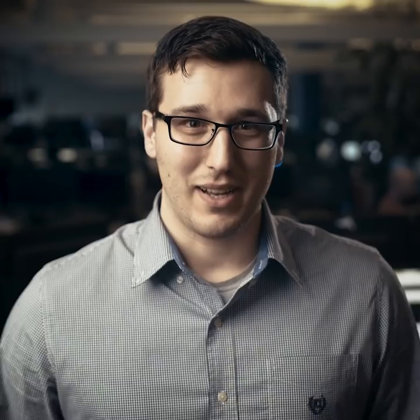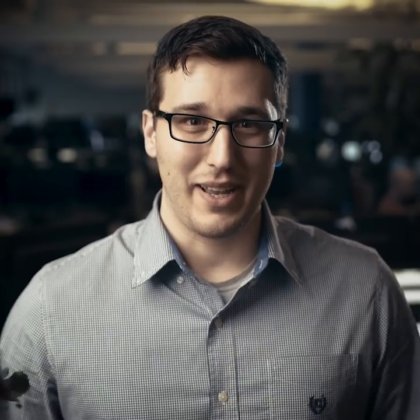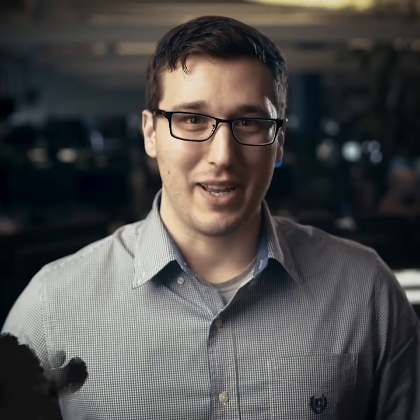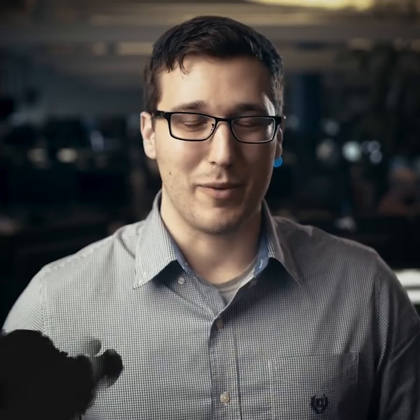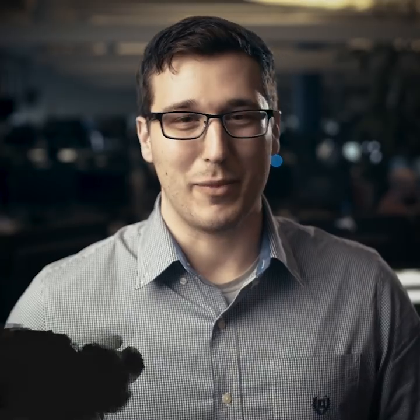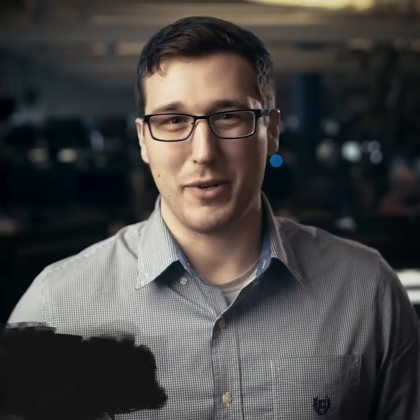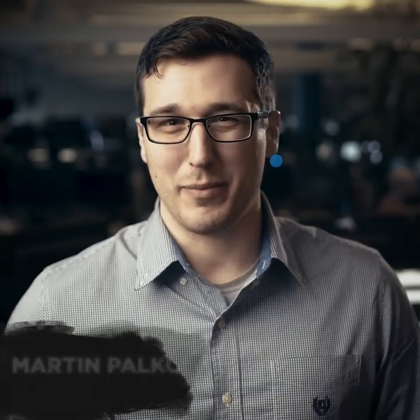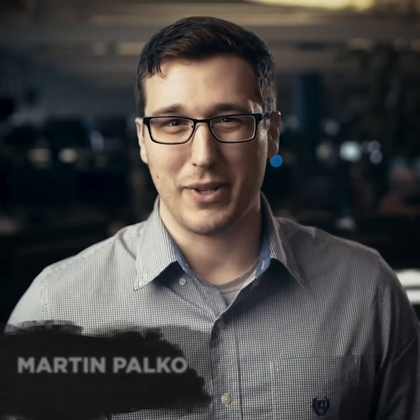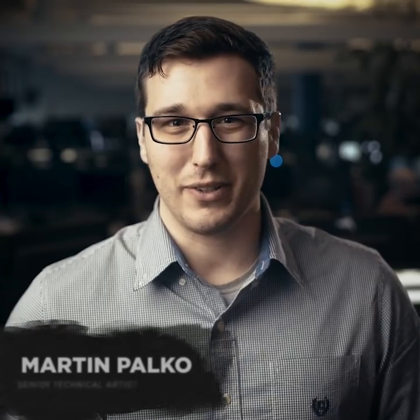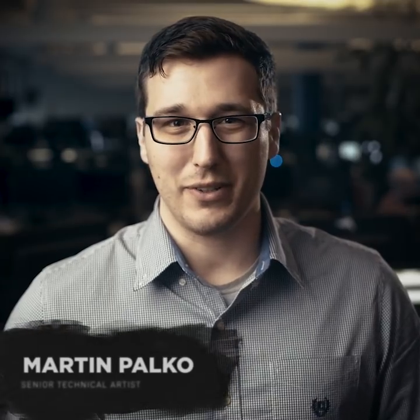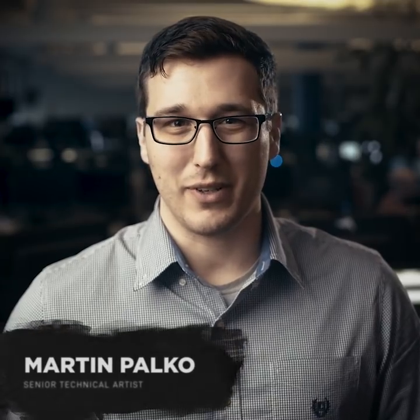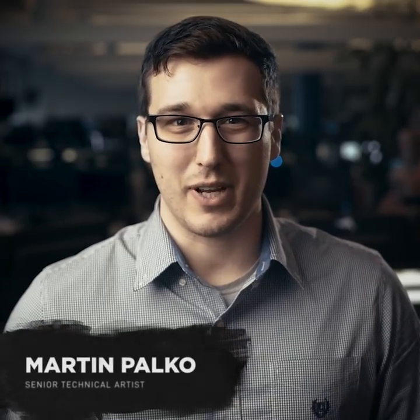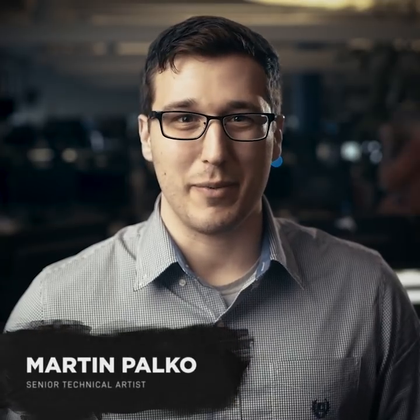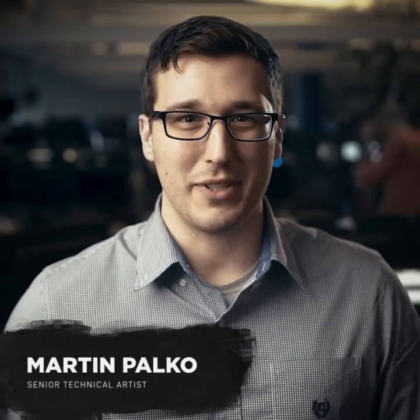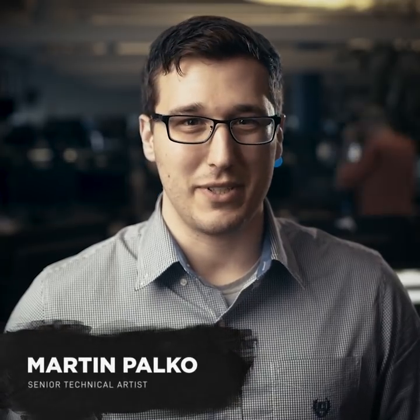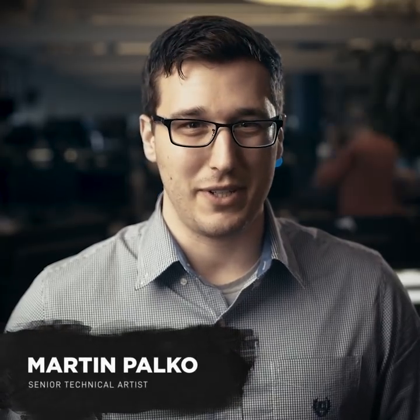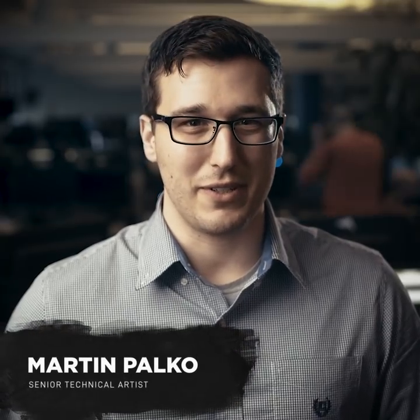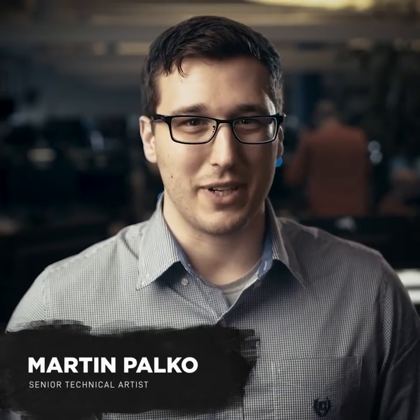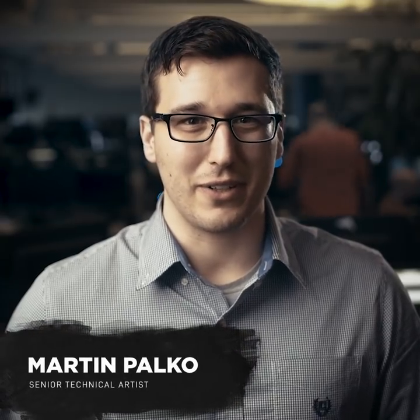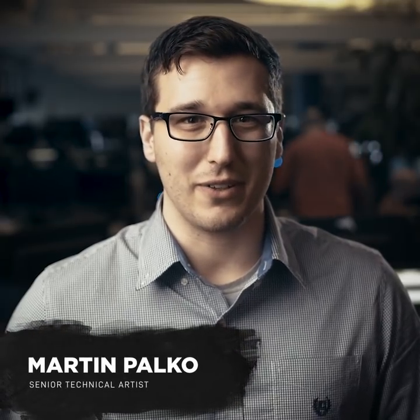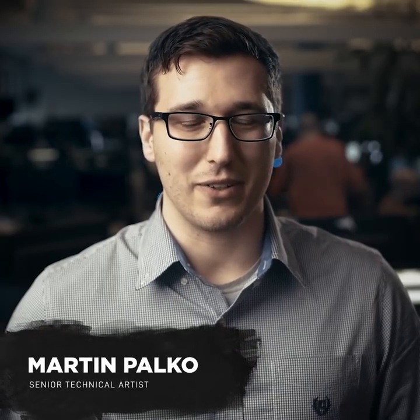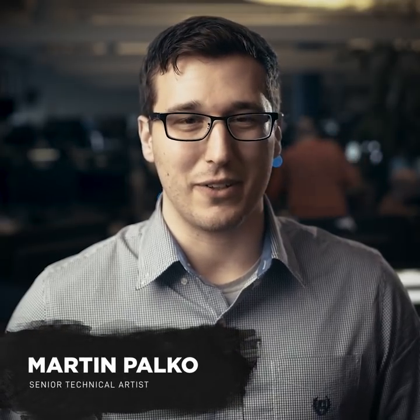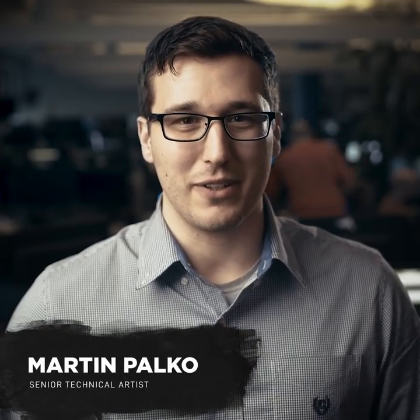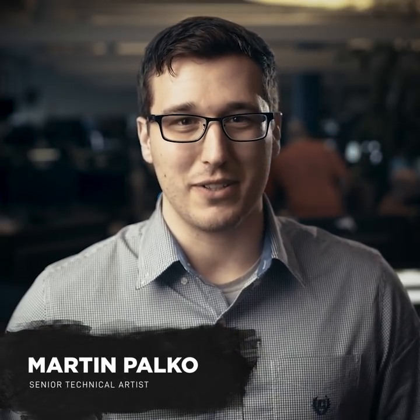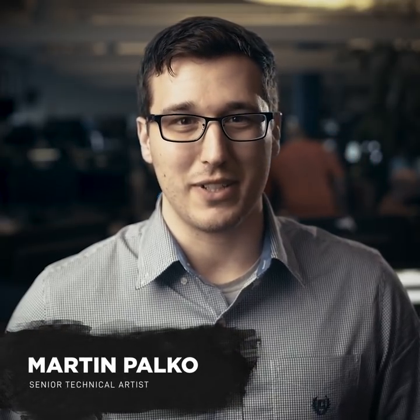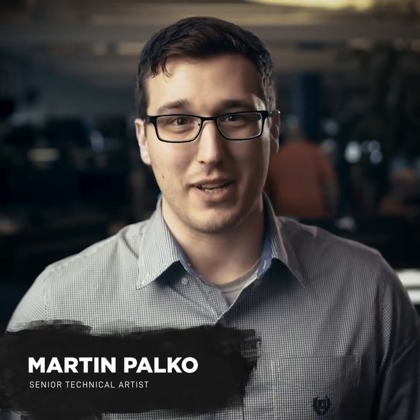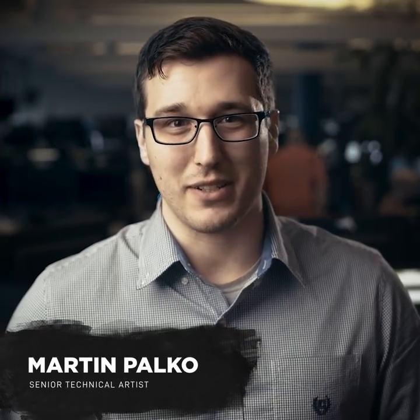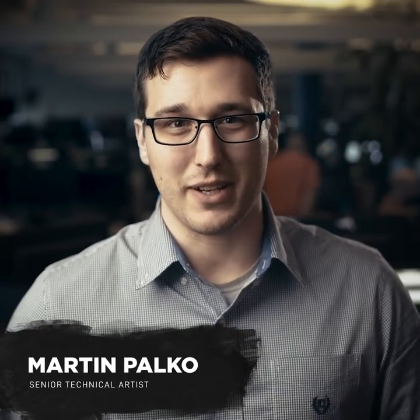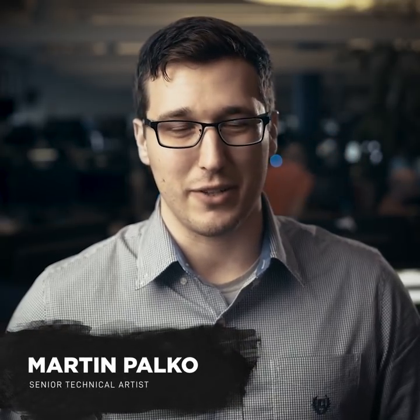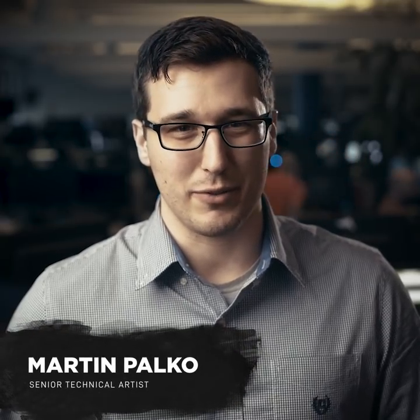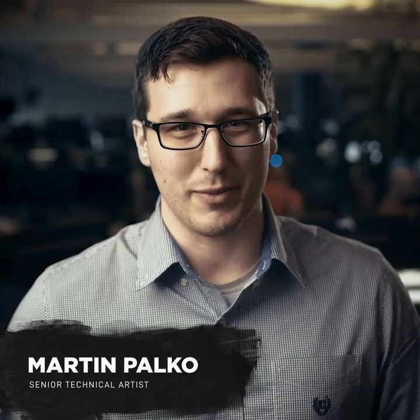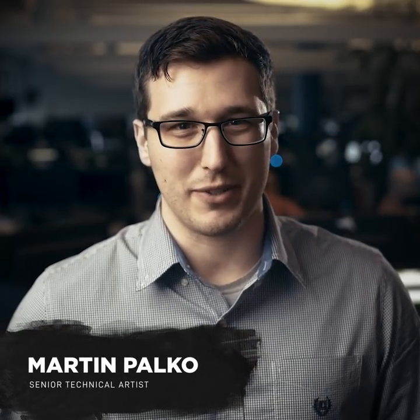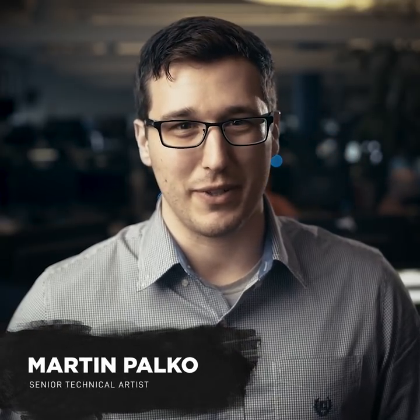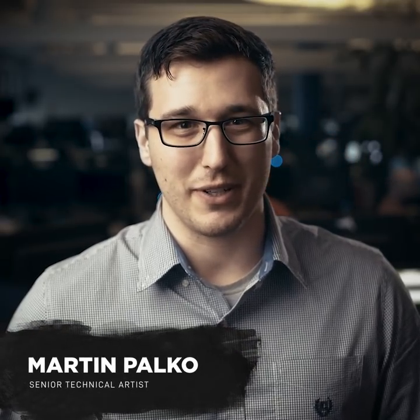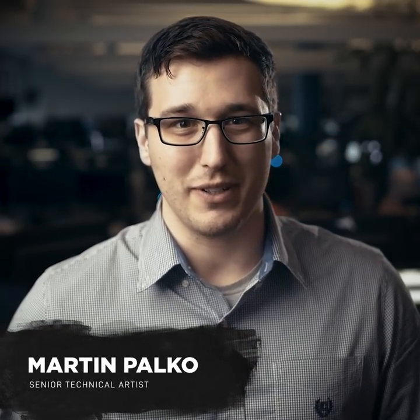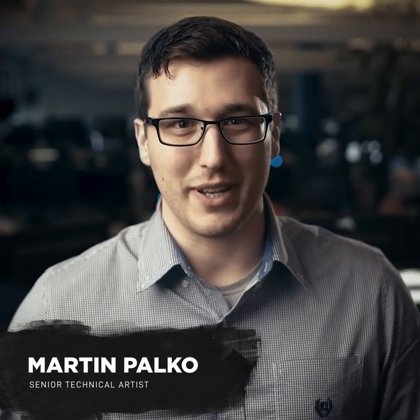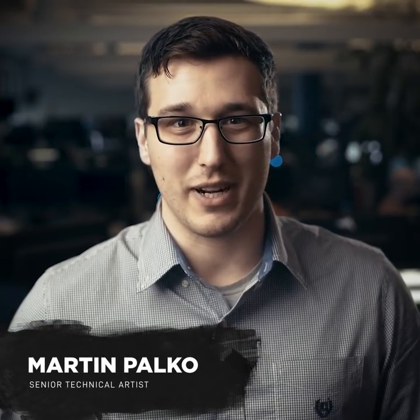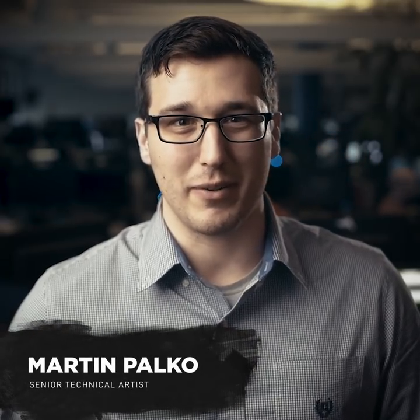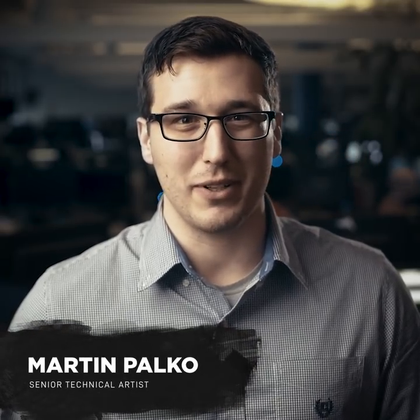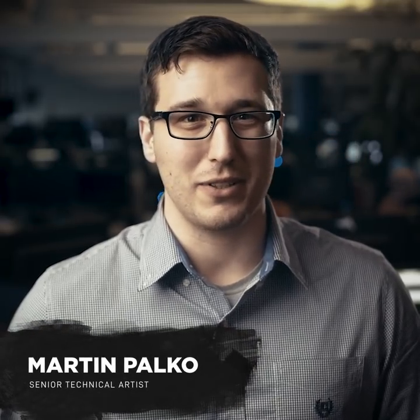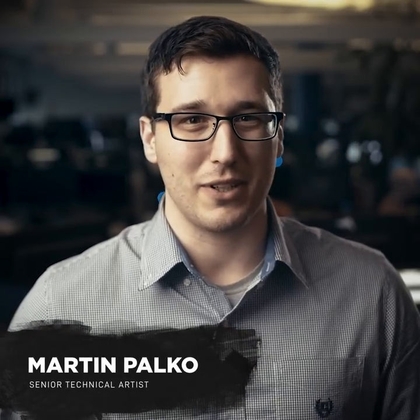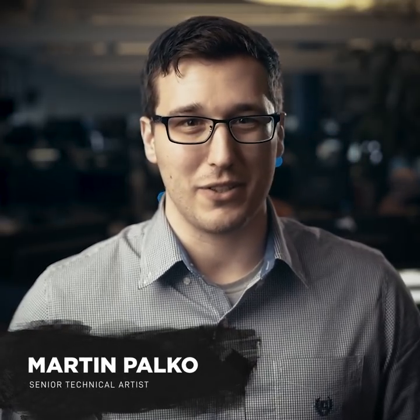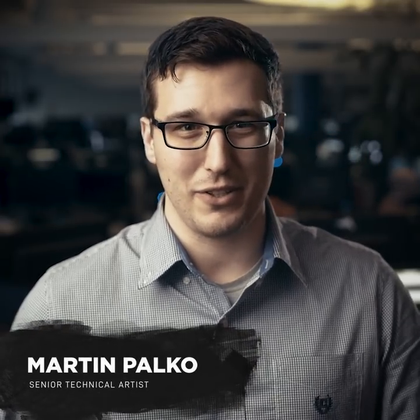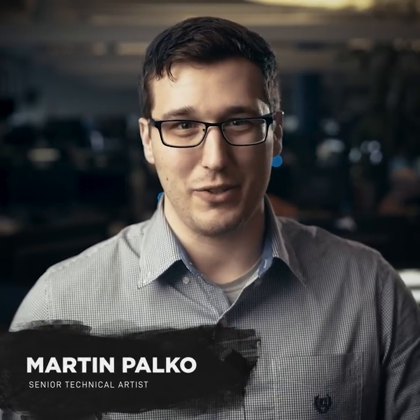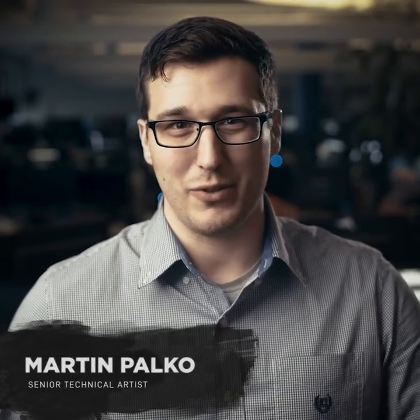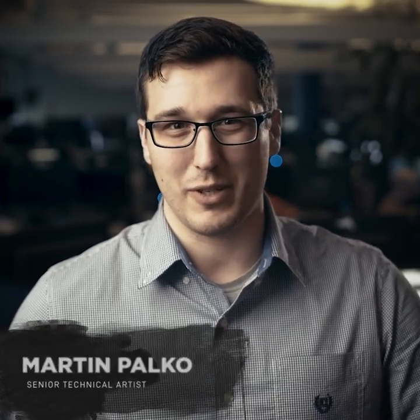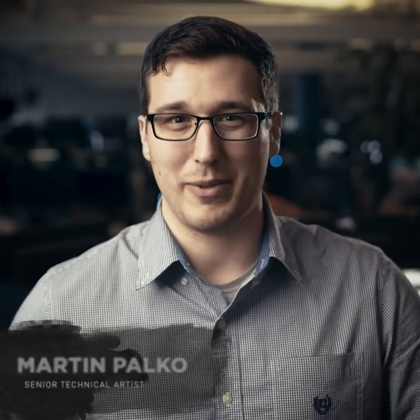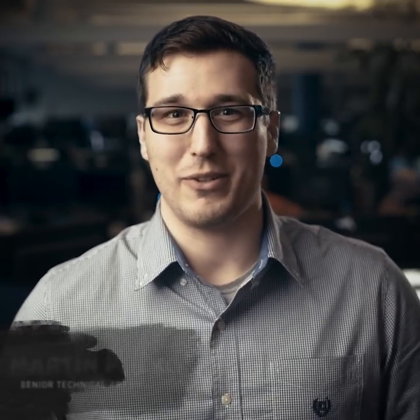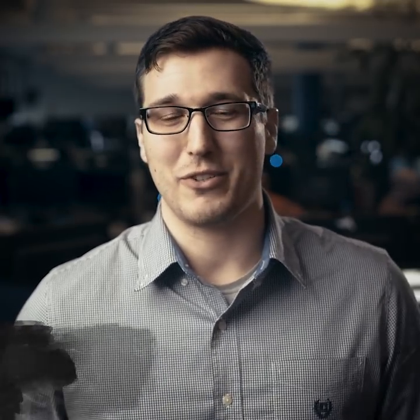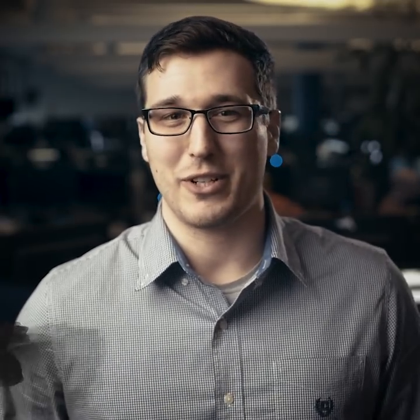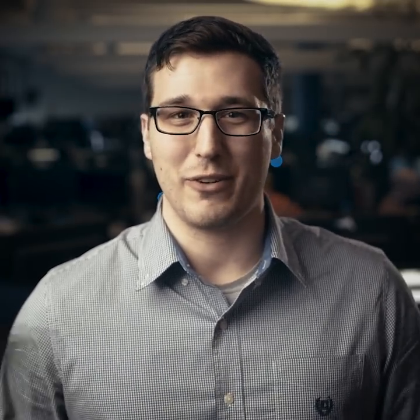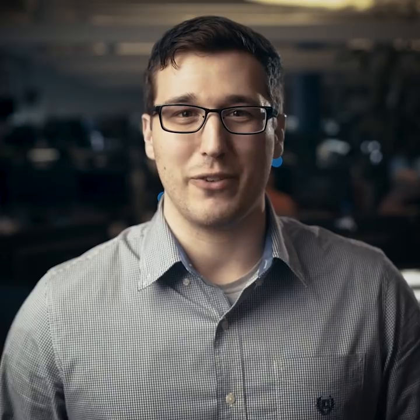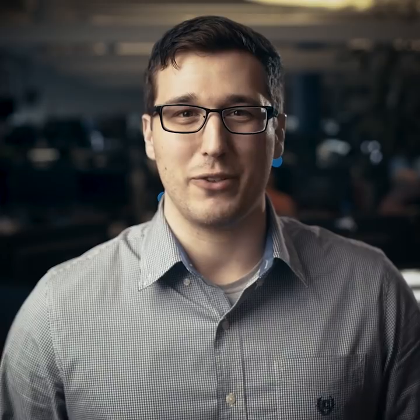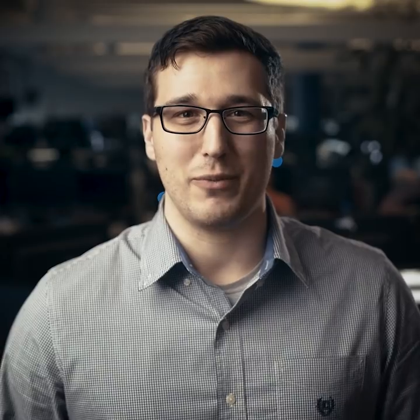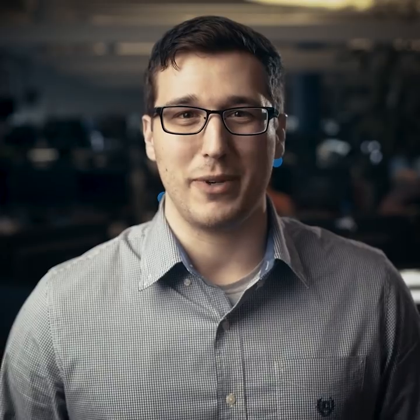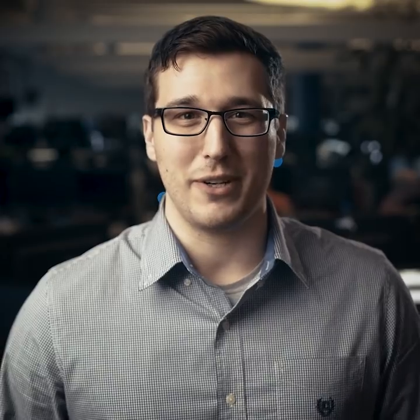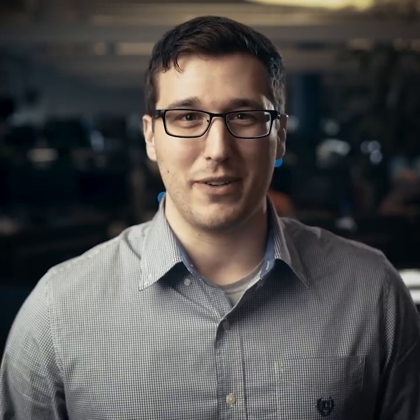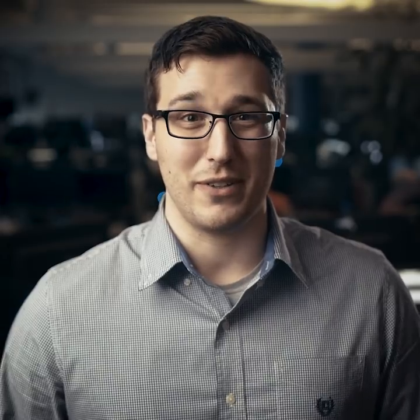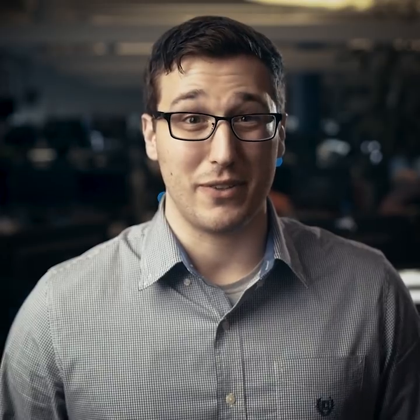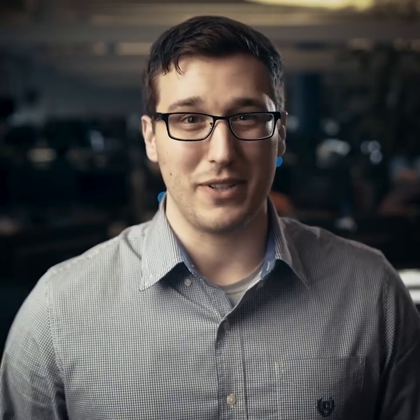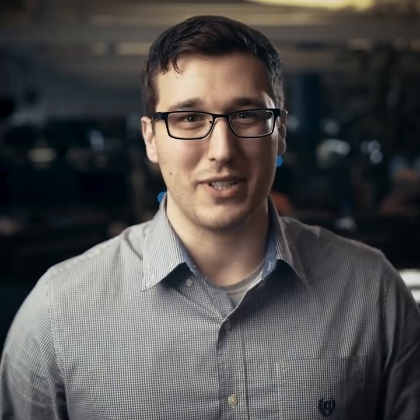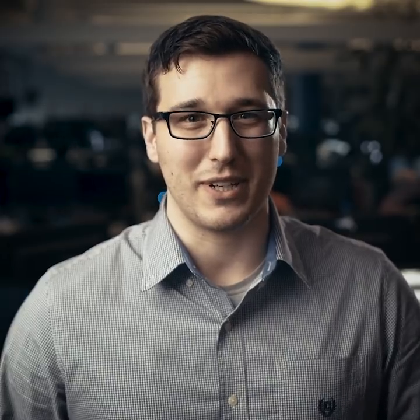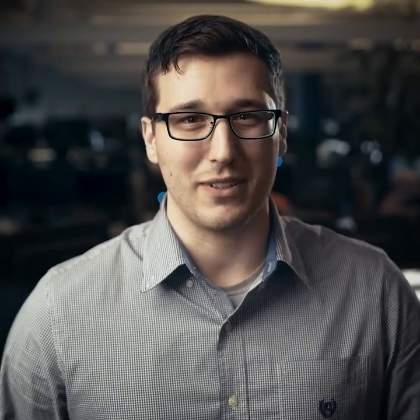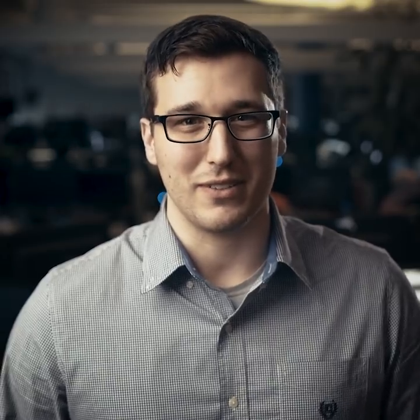Hey, I'm Martin Palko. I'm a senior technical artist at Eidos Montreal, and I'm going to talk to you about Shadow of the Tomb Raider in 30 seconds.